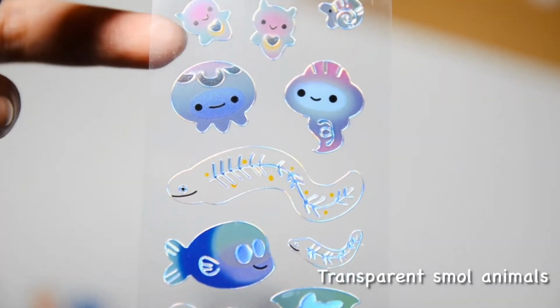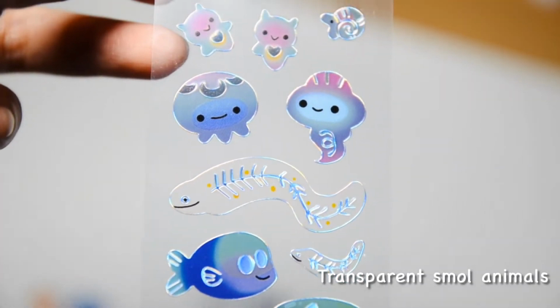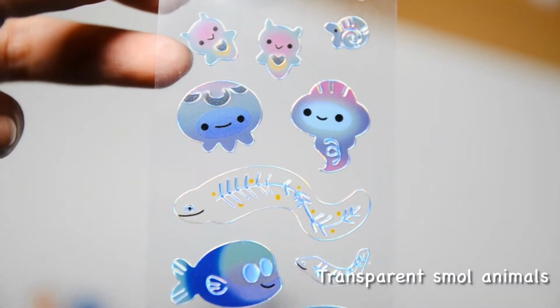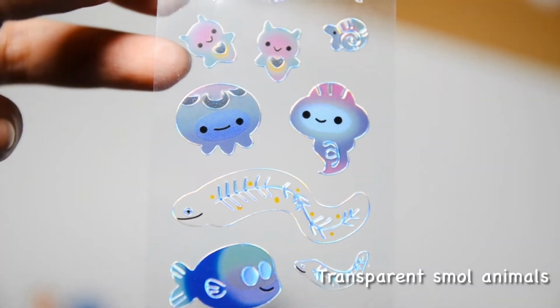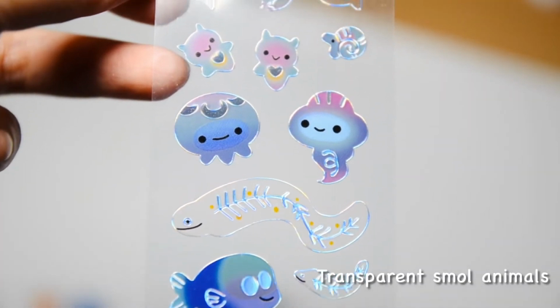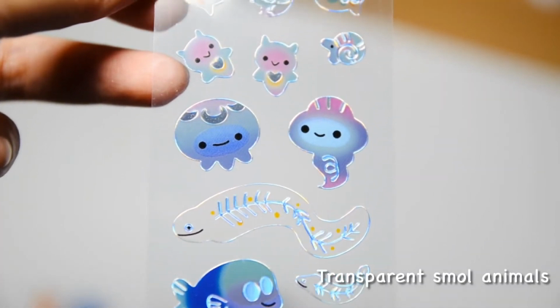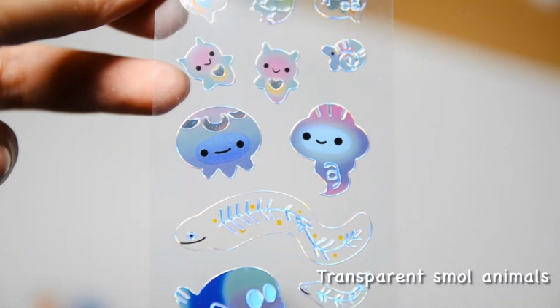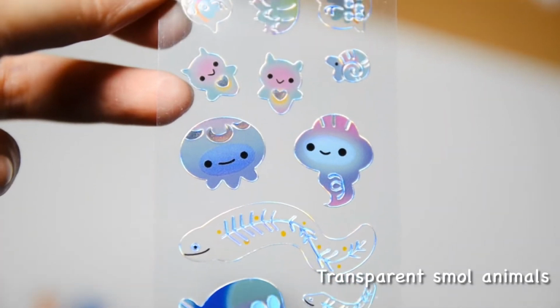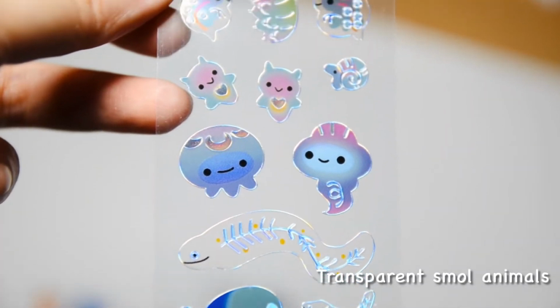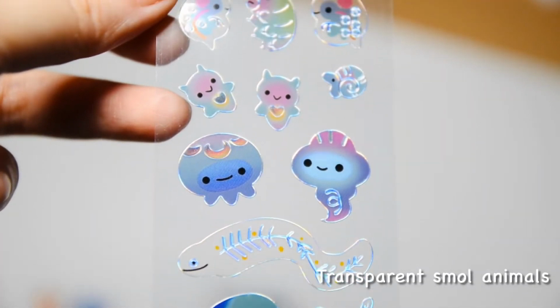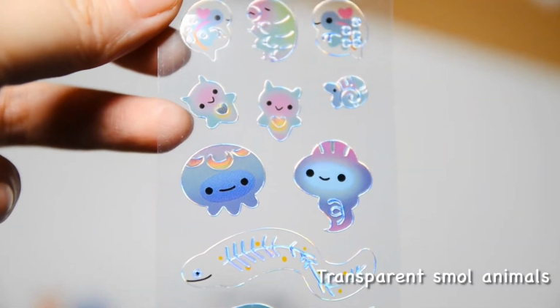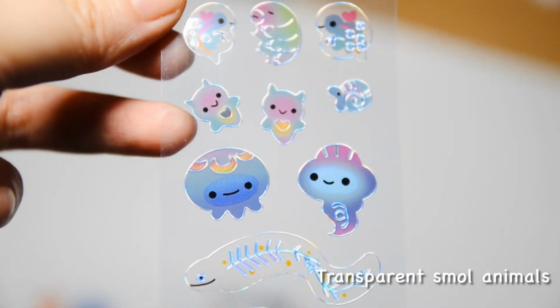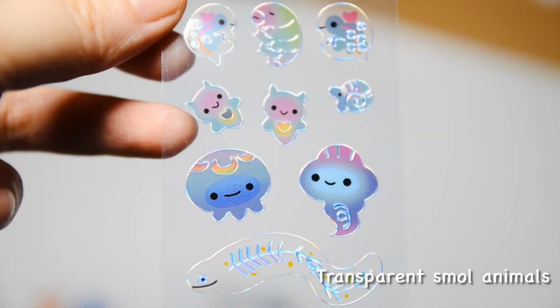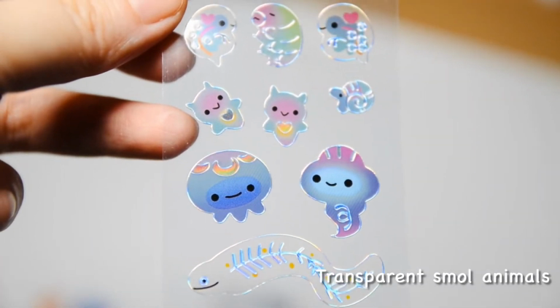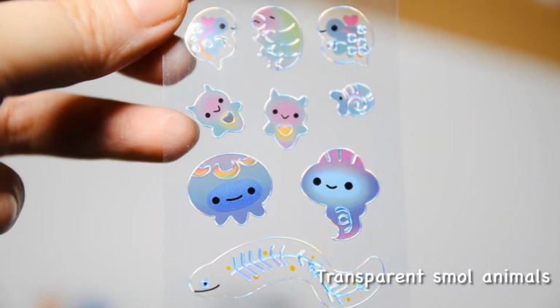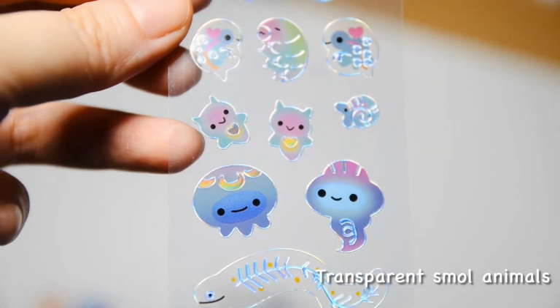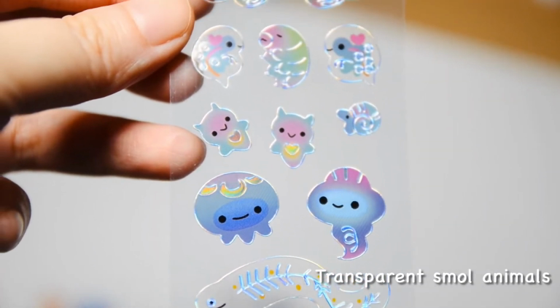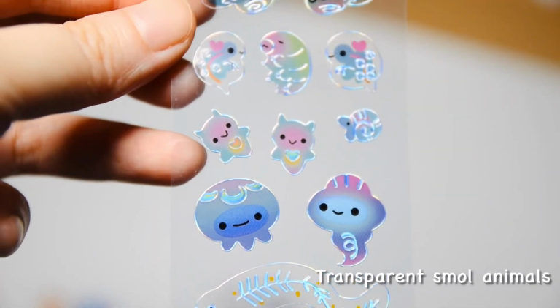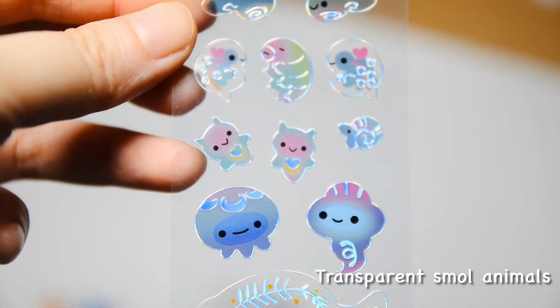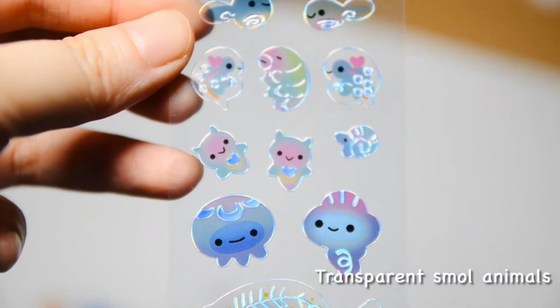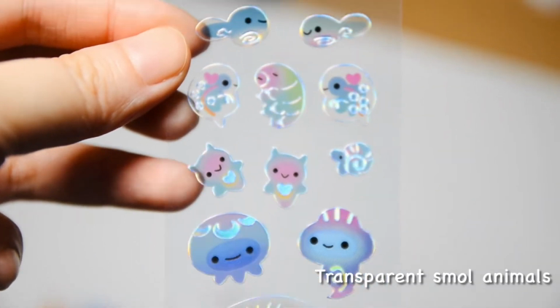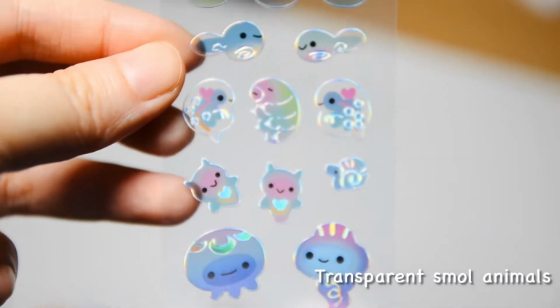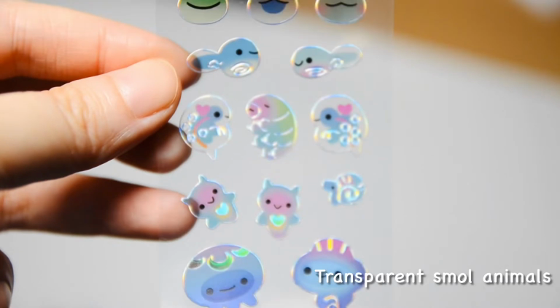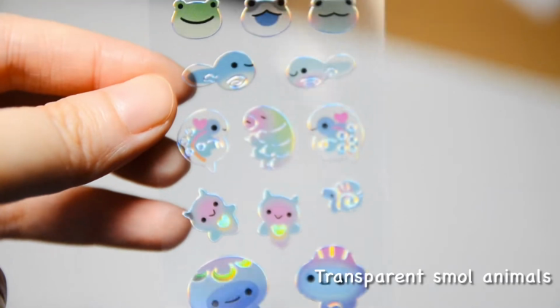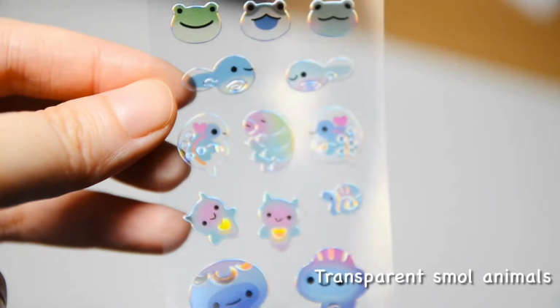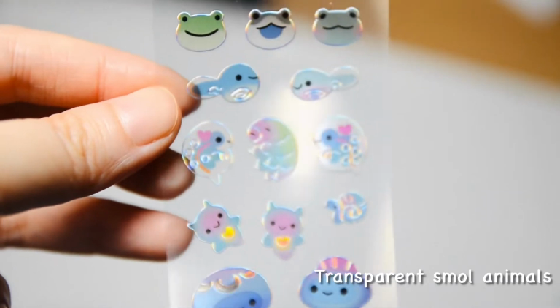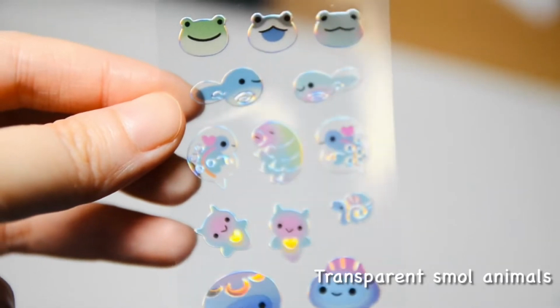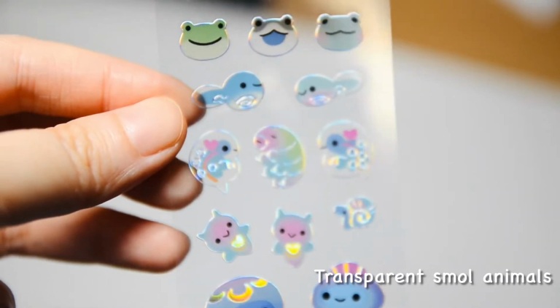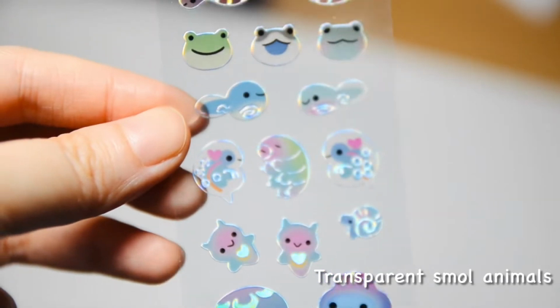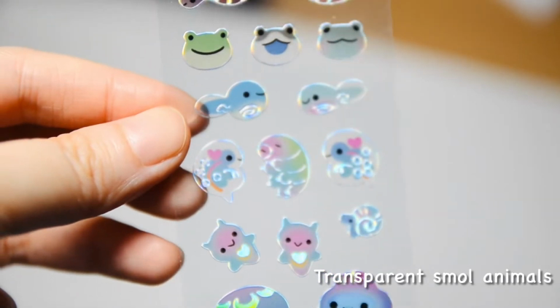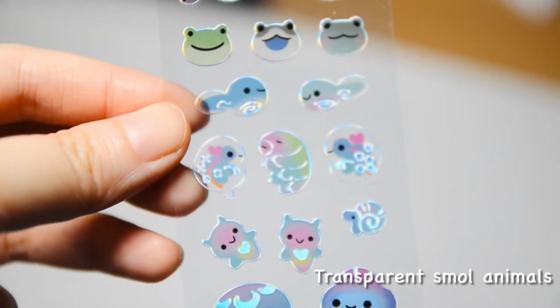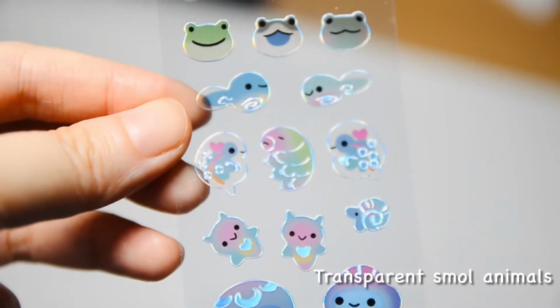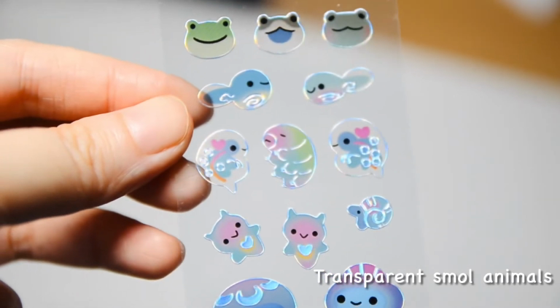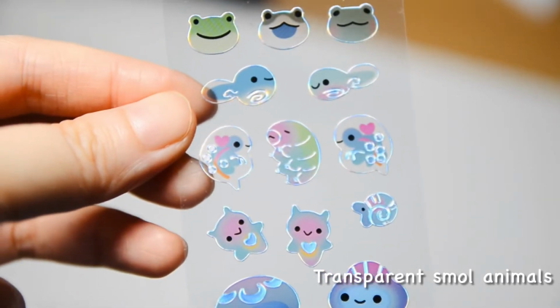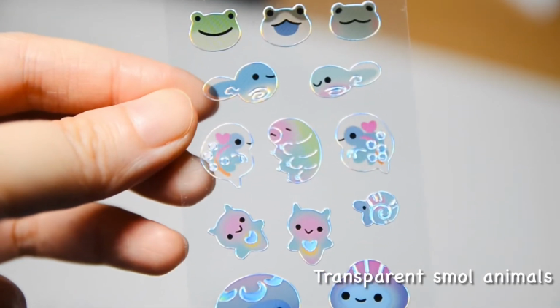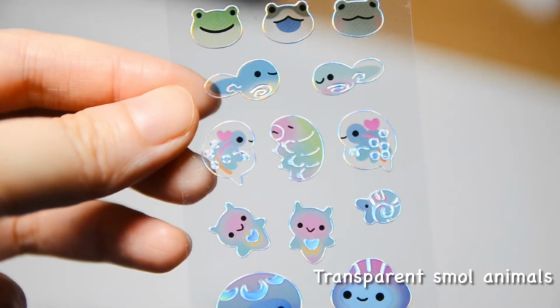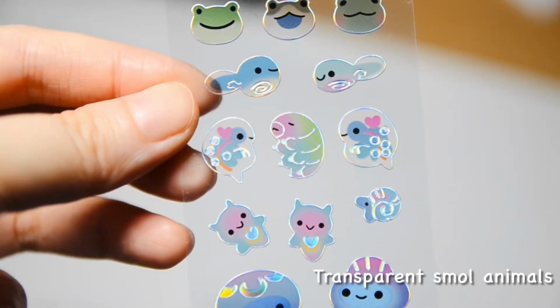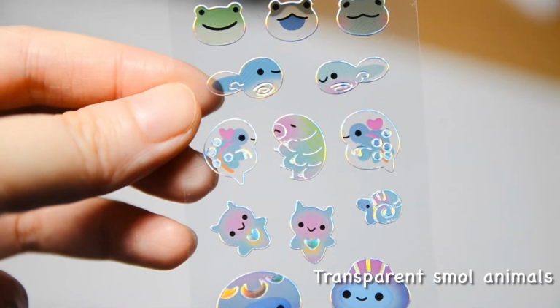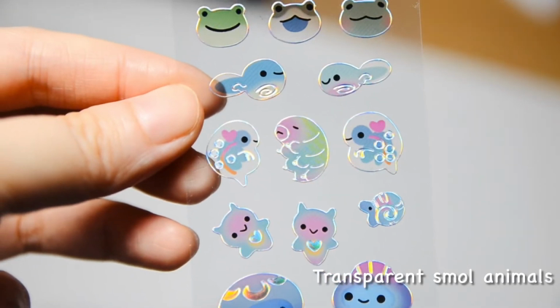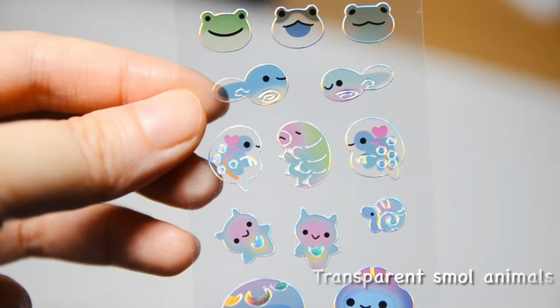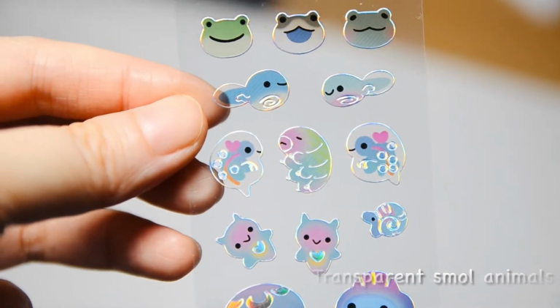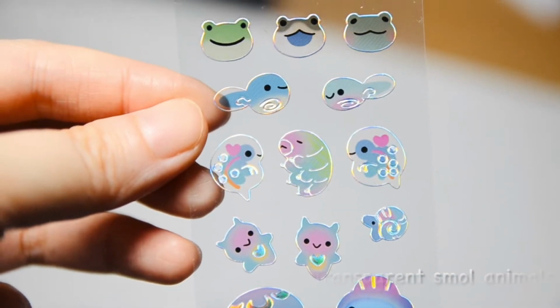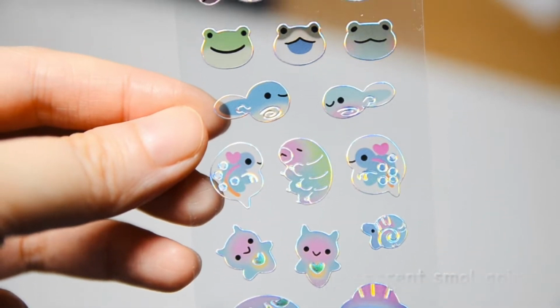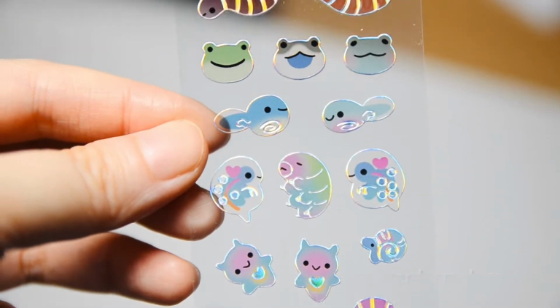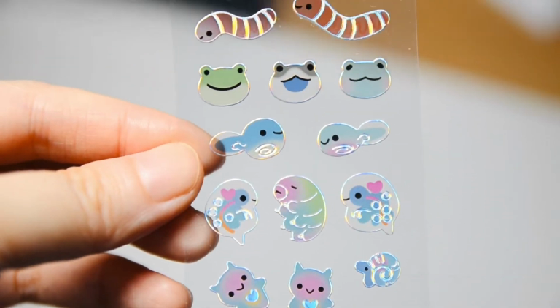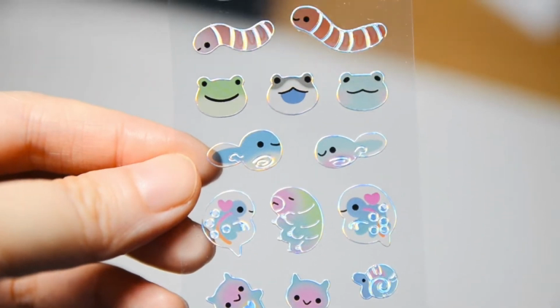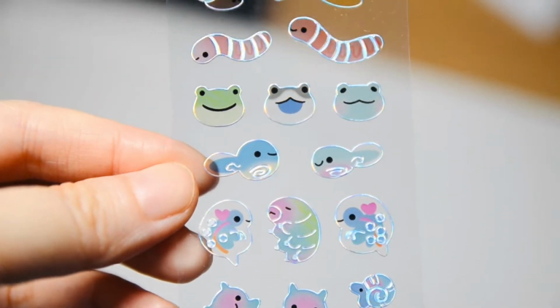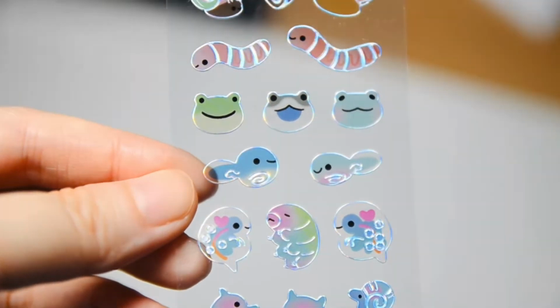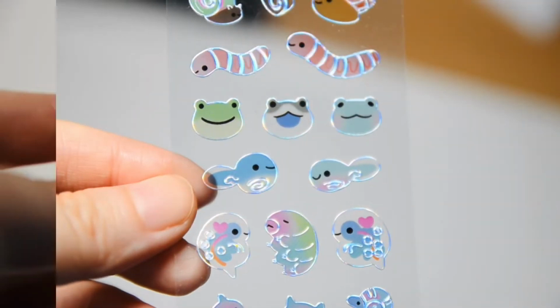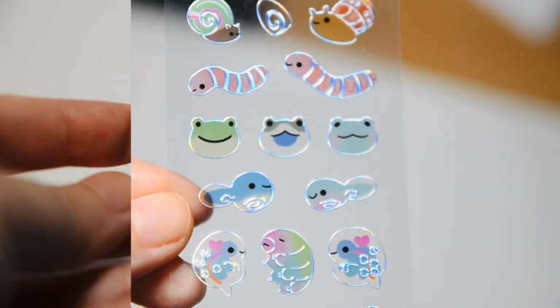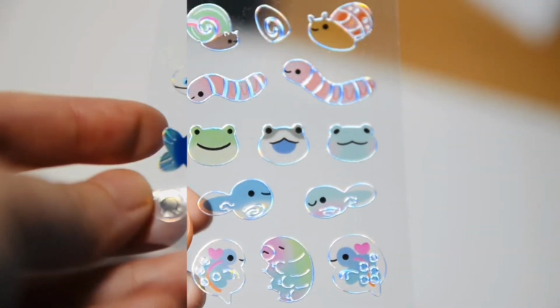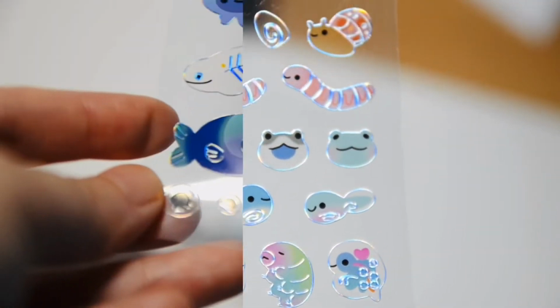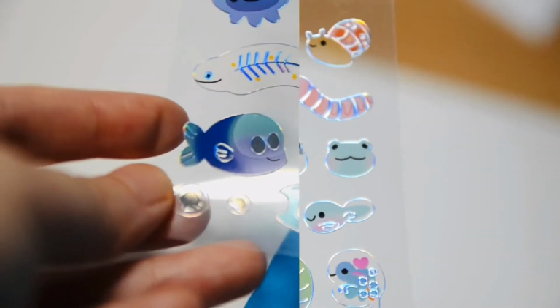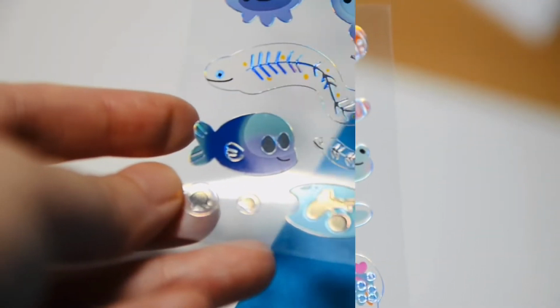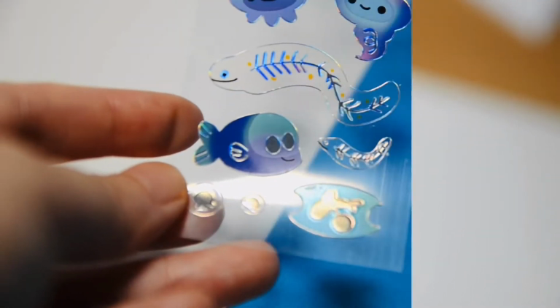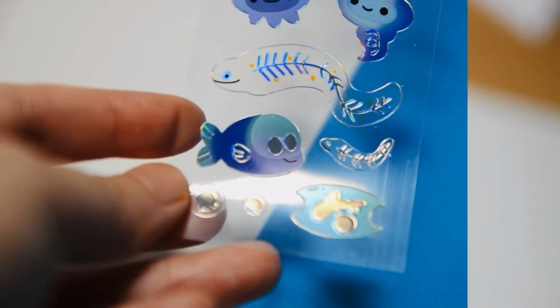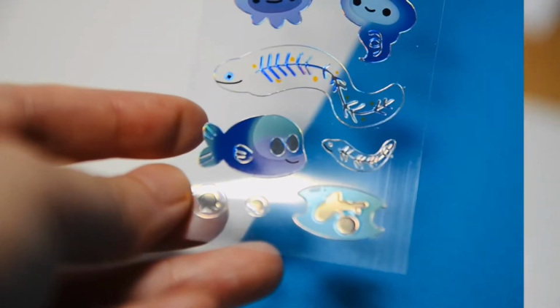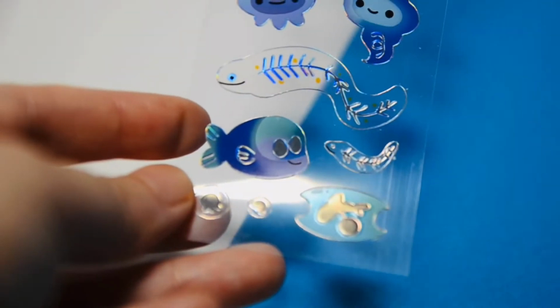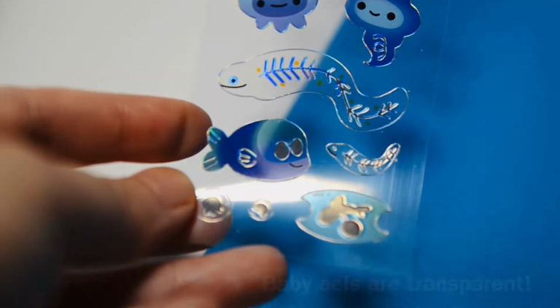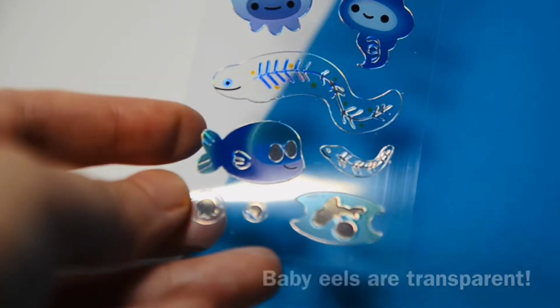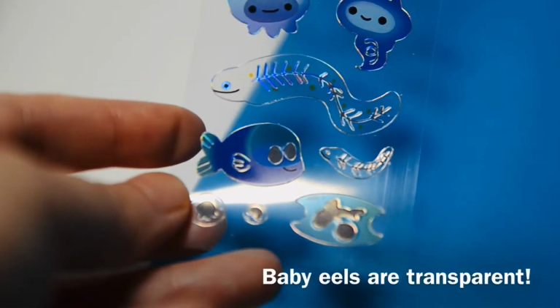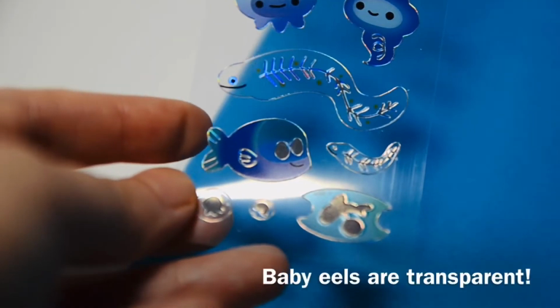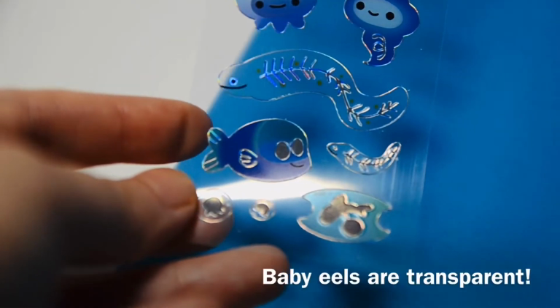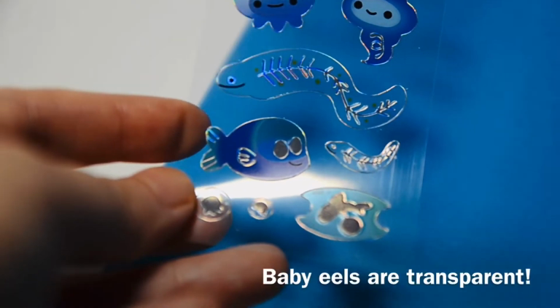Personally, this is my favorite sticker, especially the transparent baby — ew.